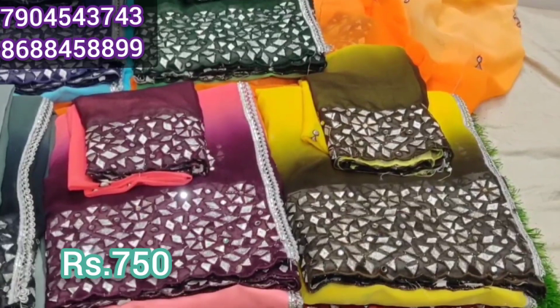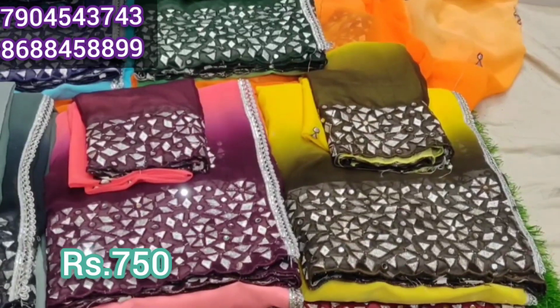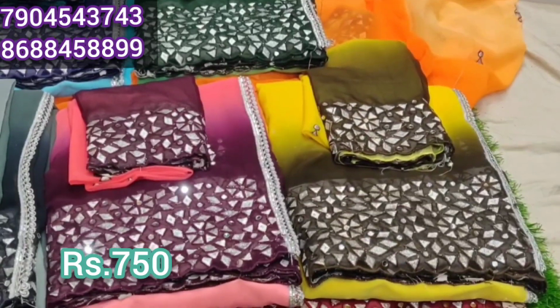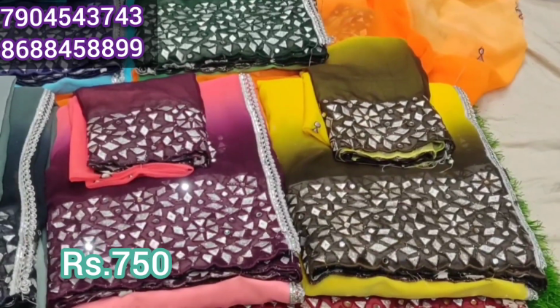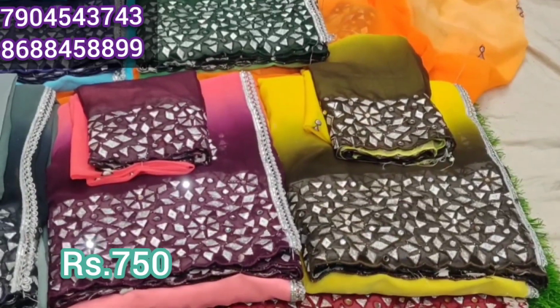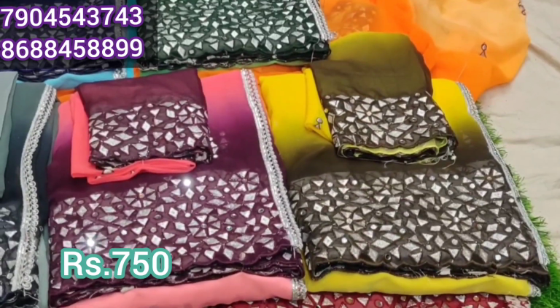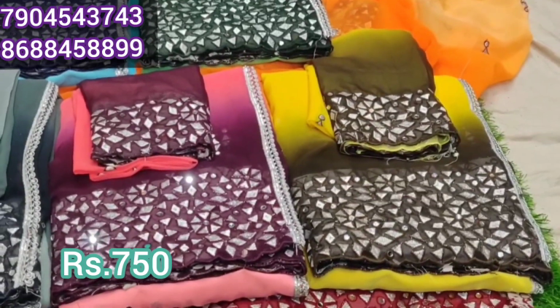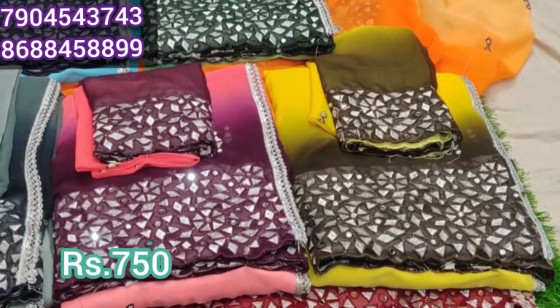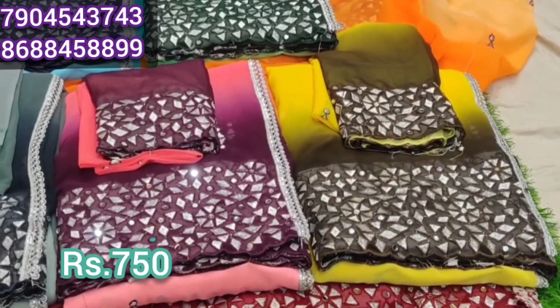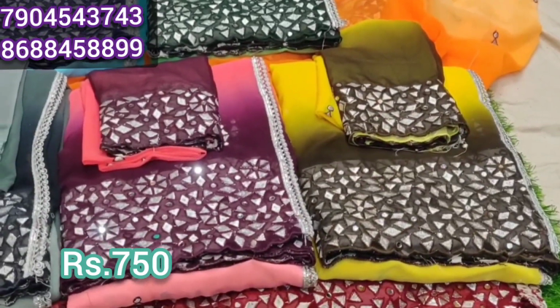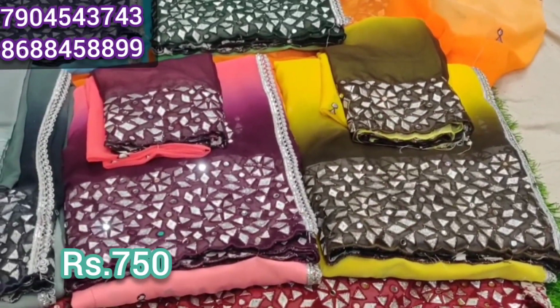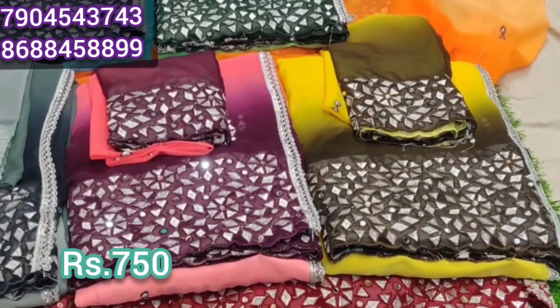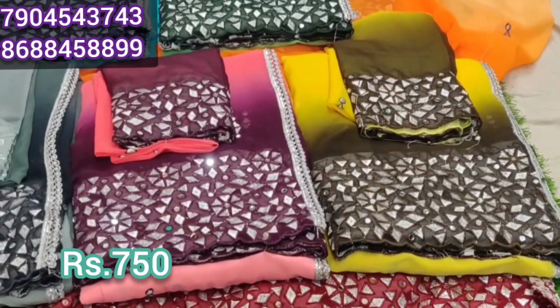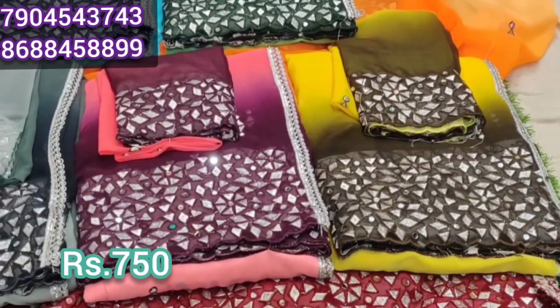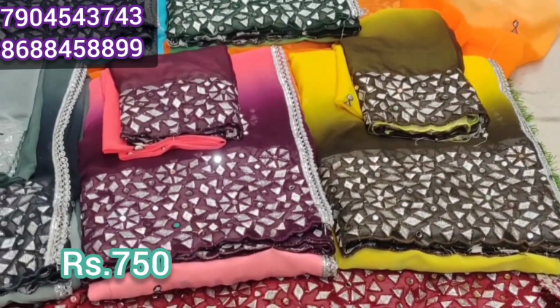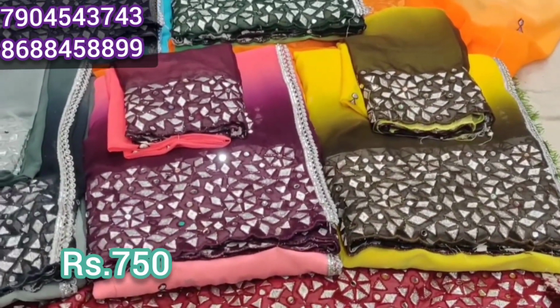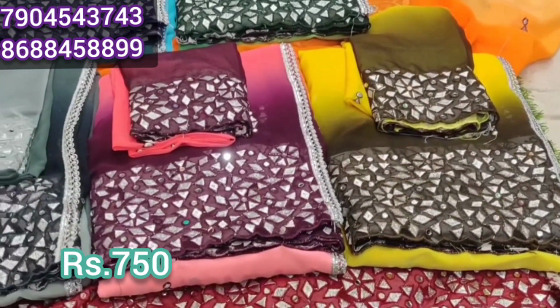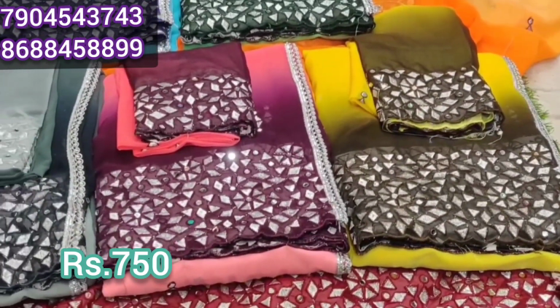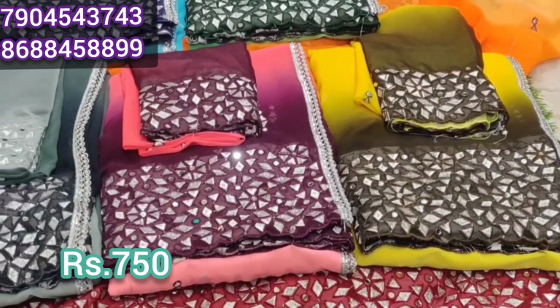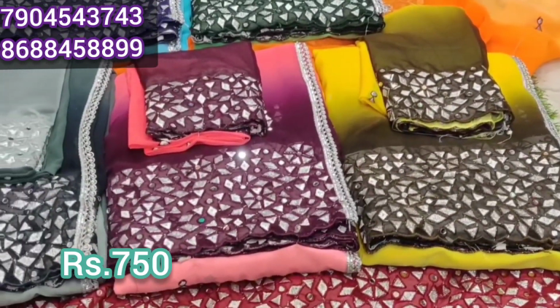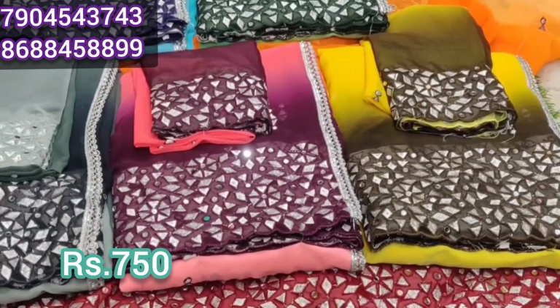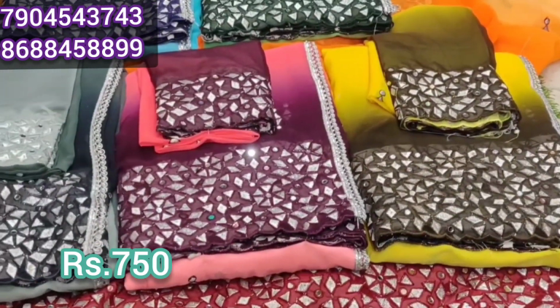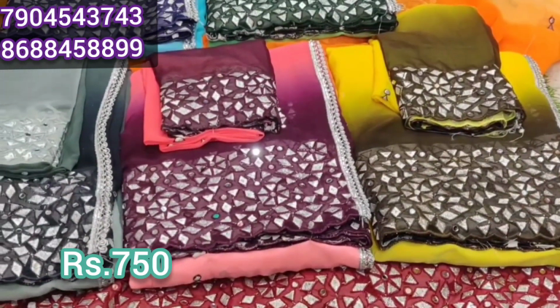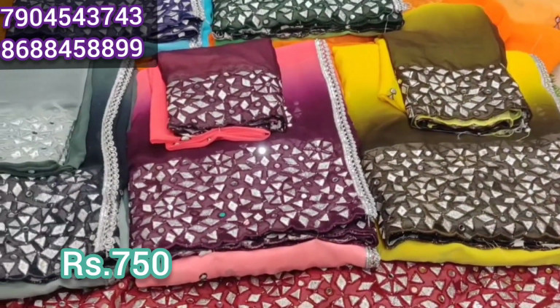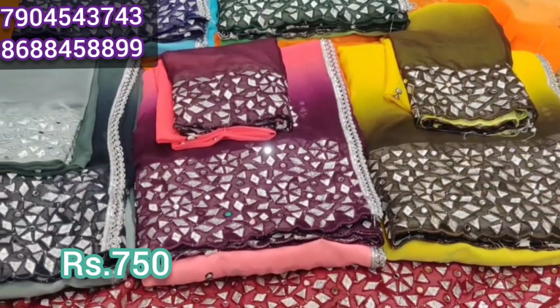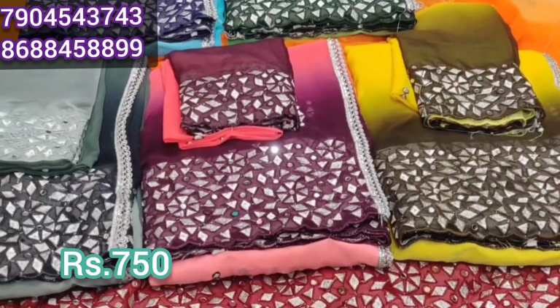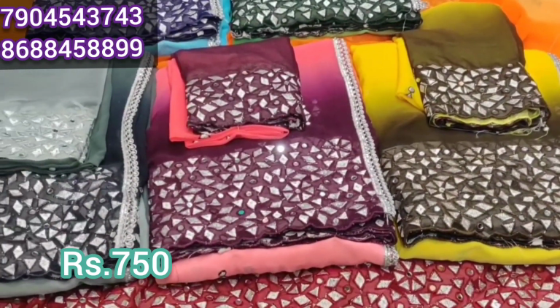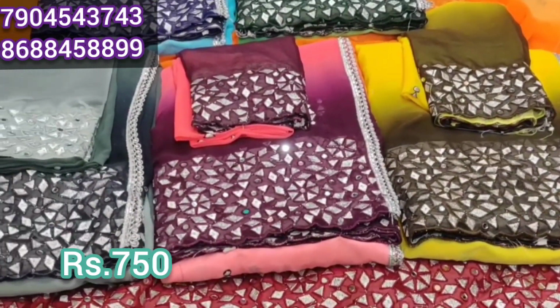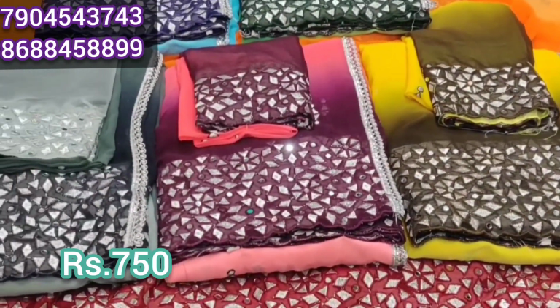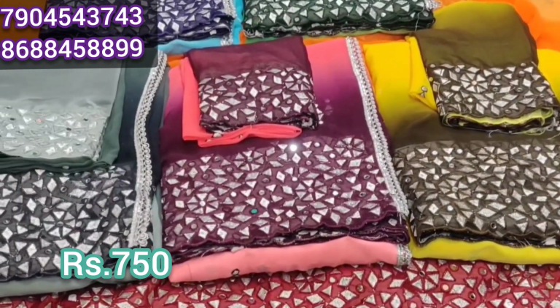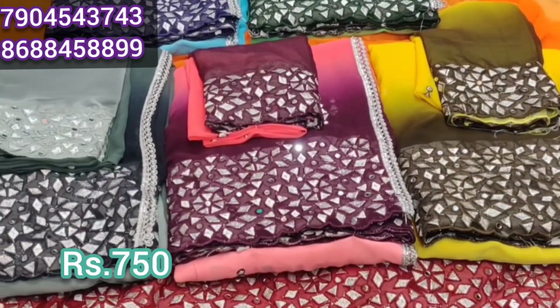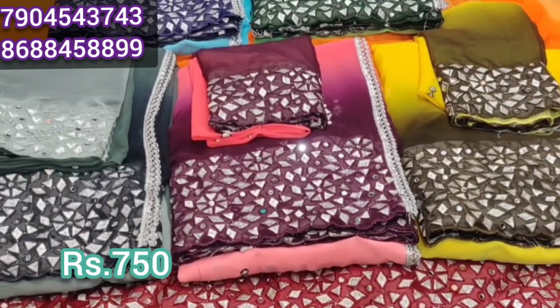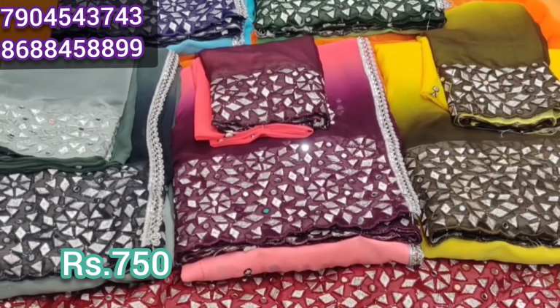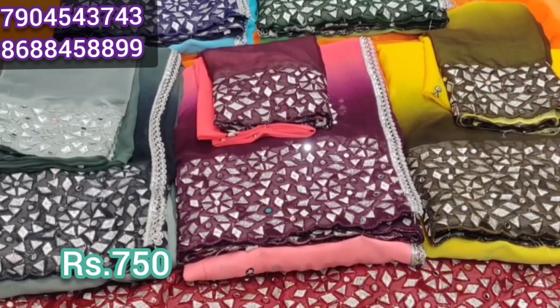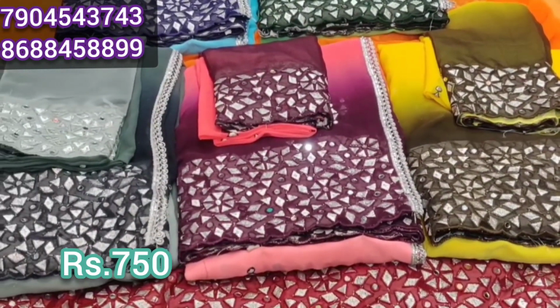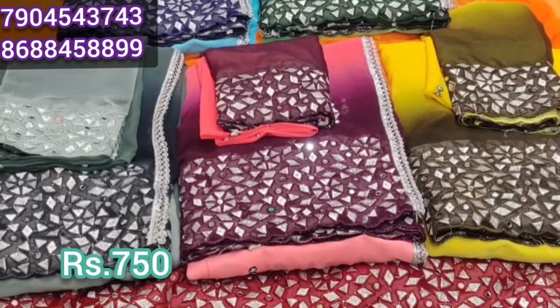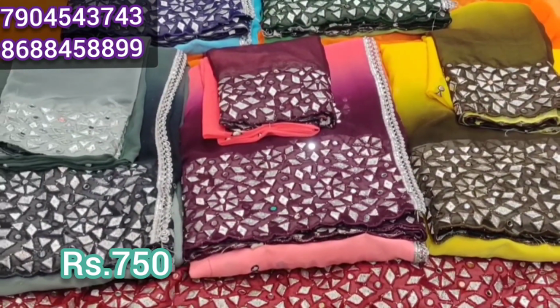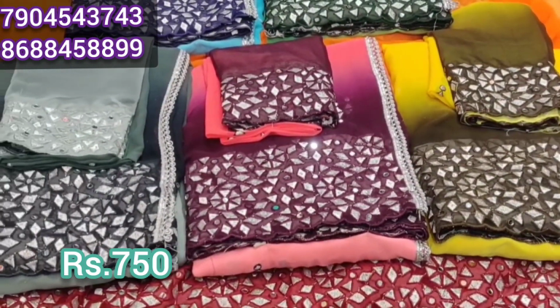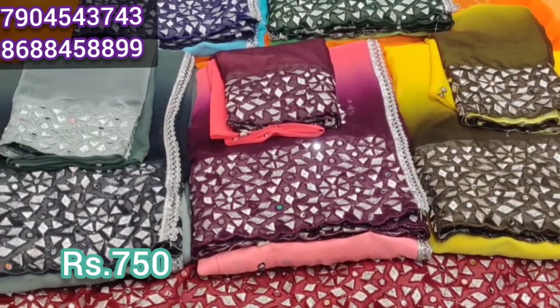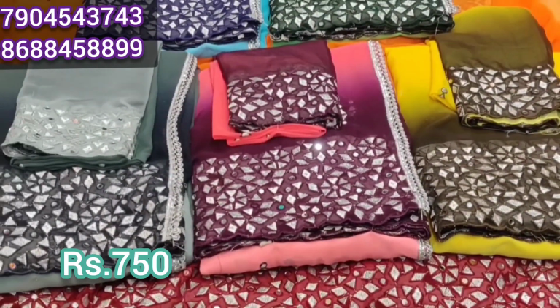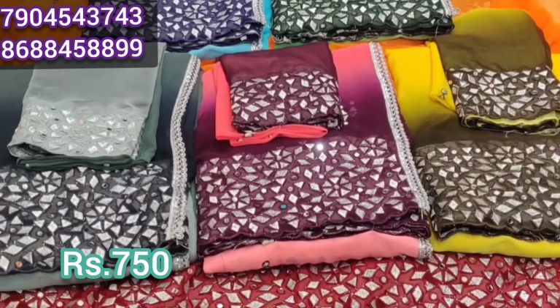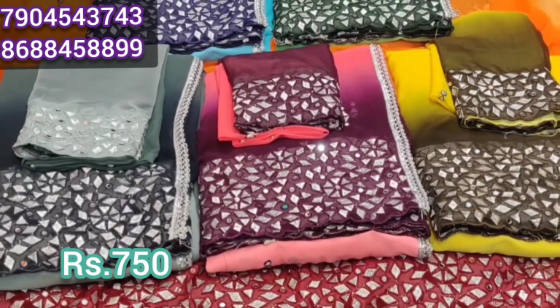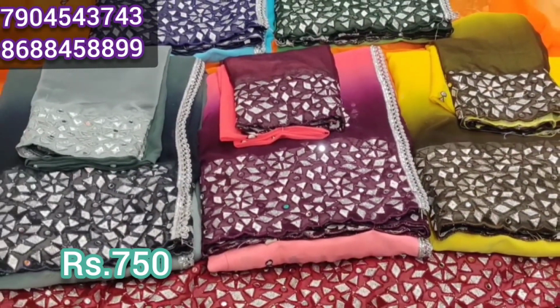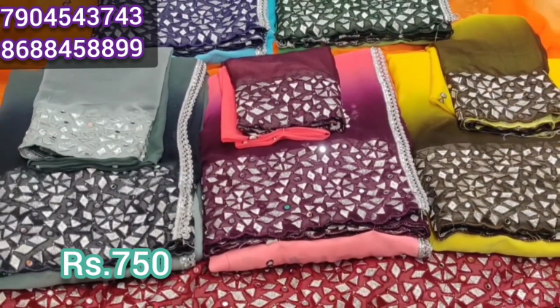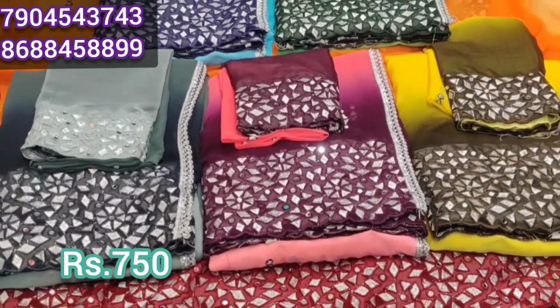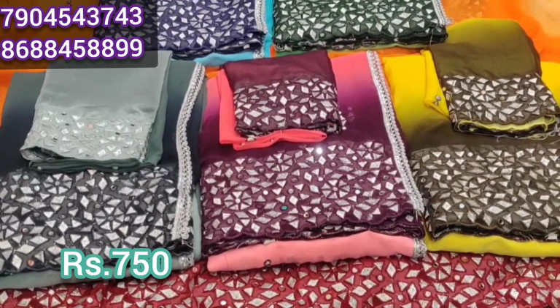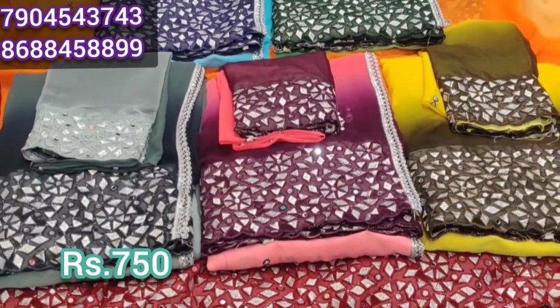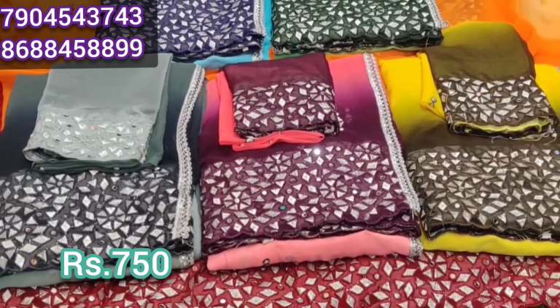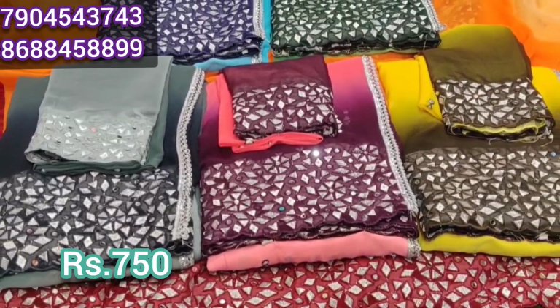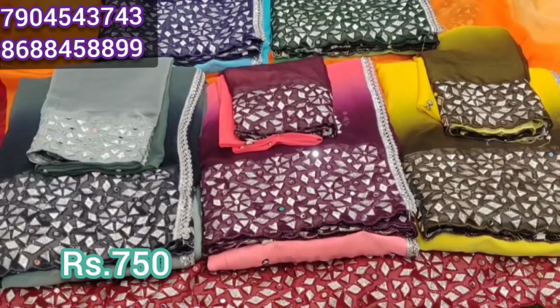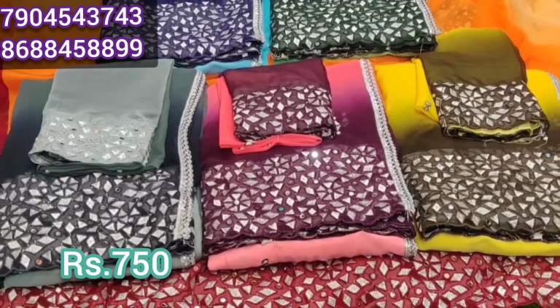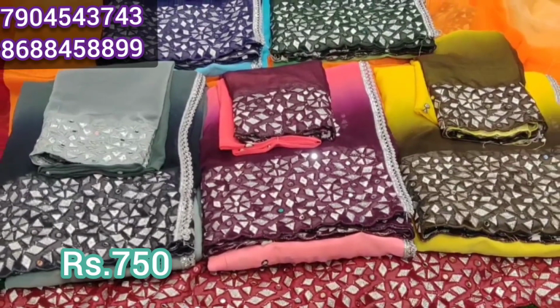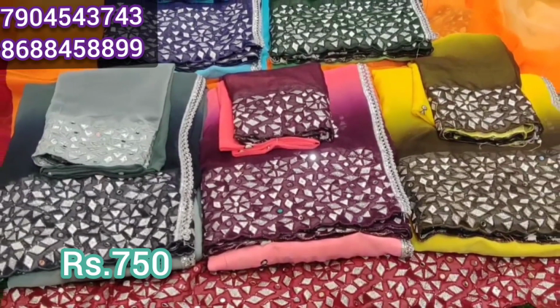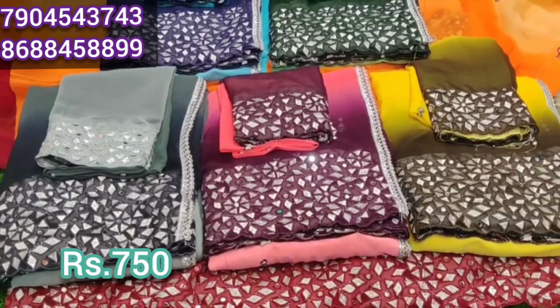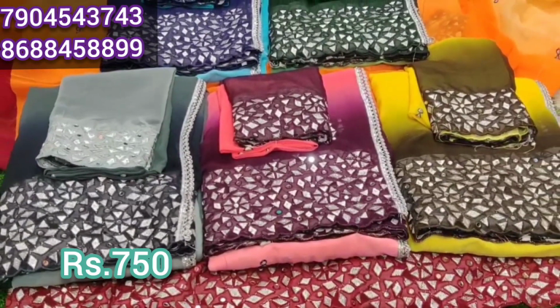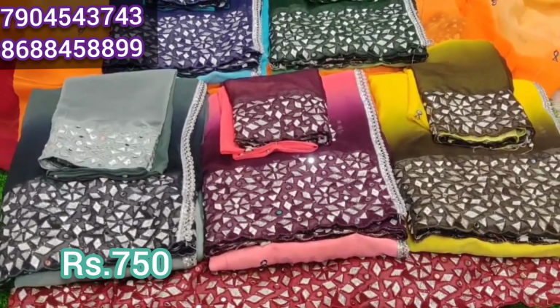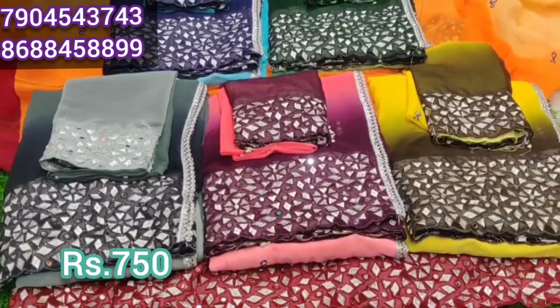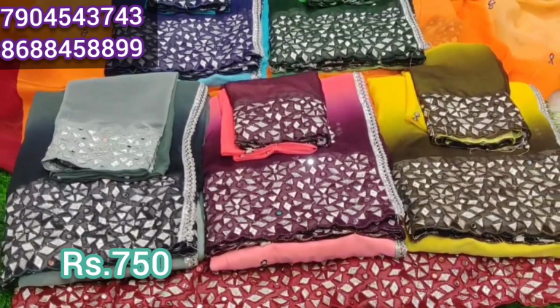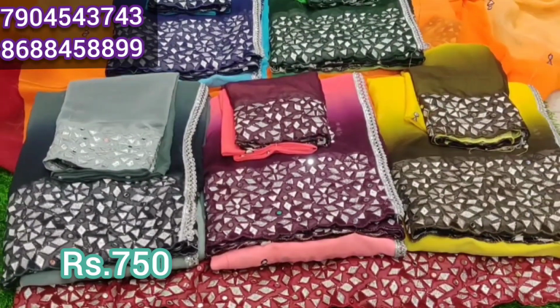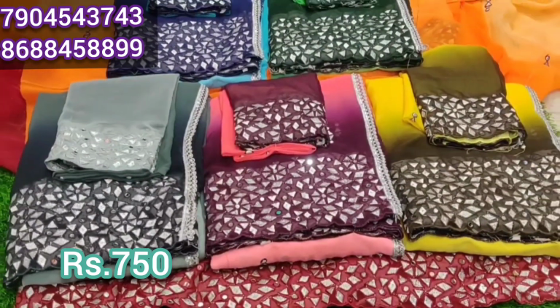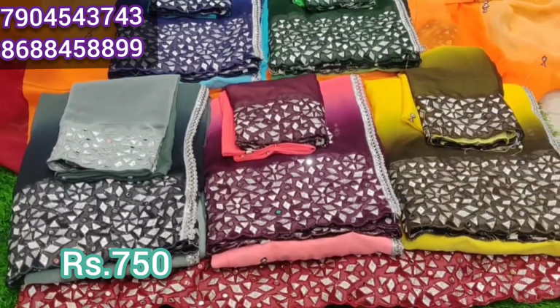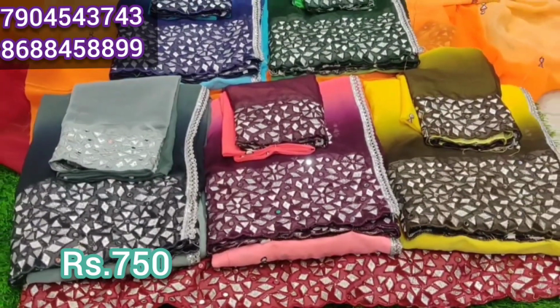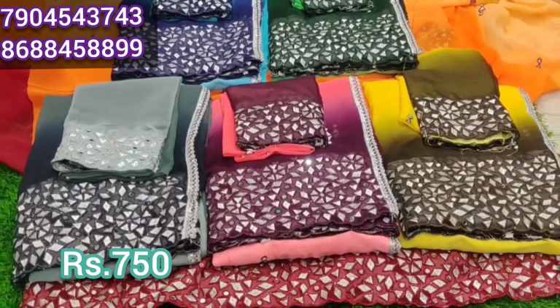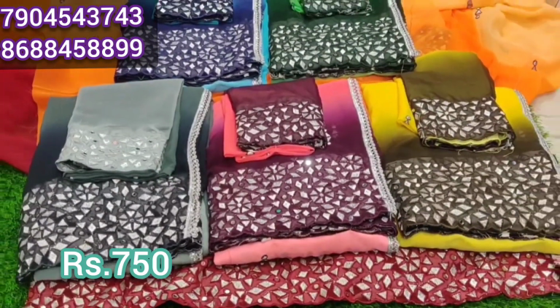If you look at this, it's not plain — there's a pattern. This is the thread weaving.